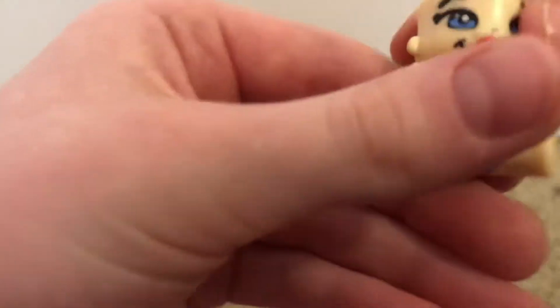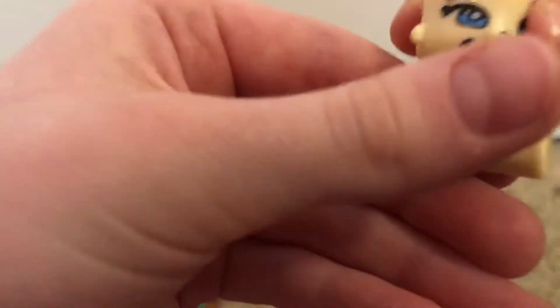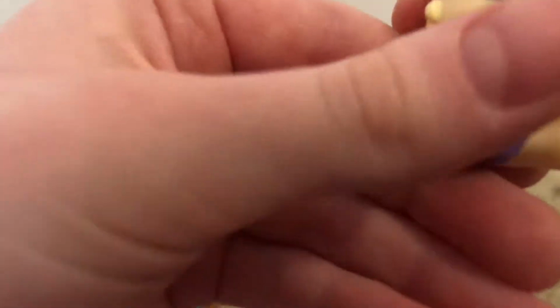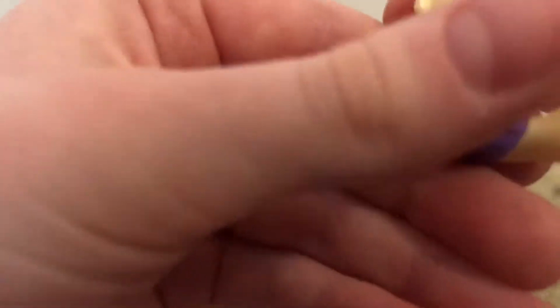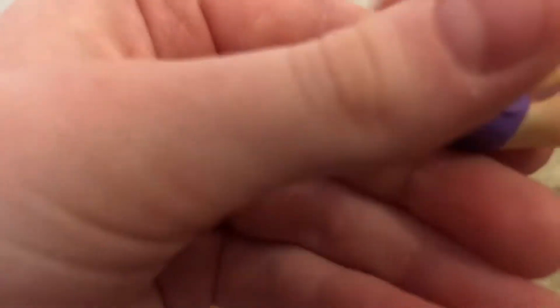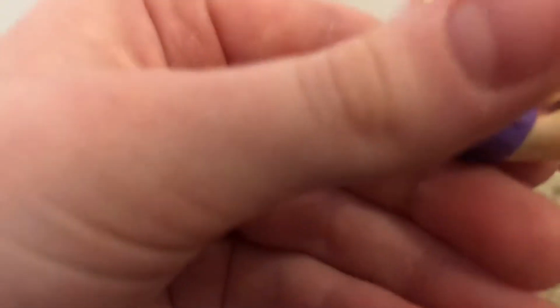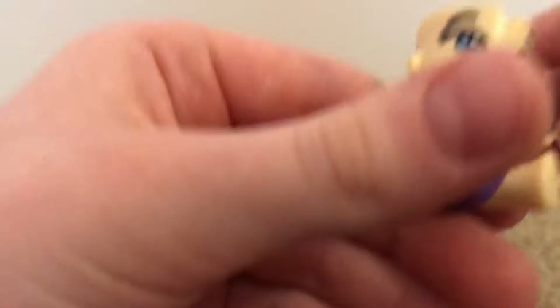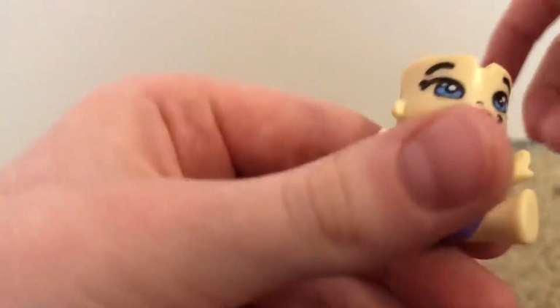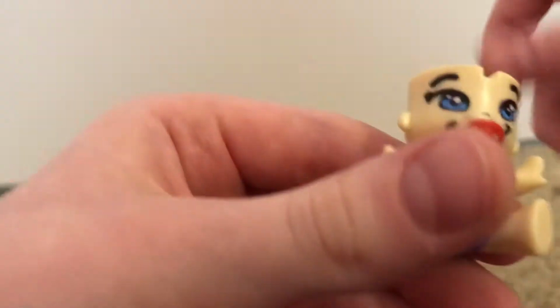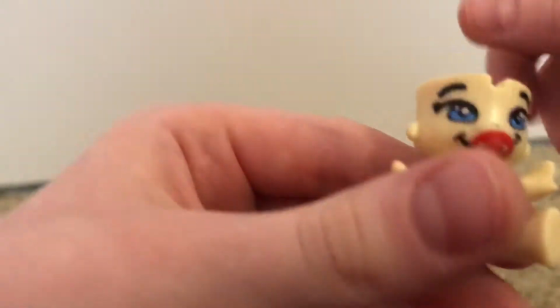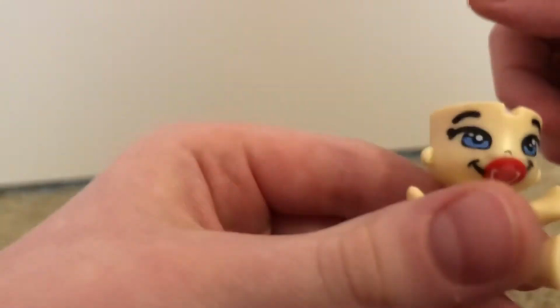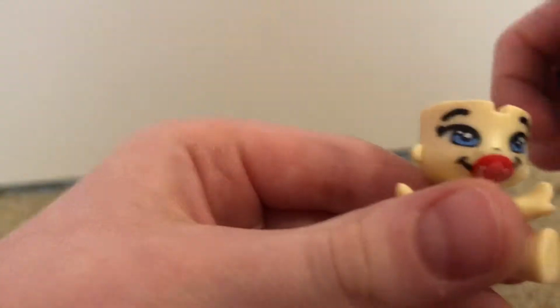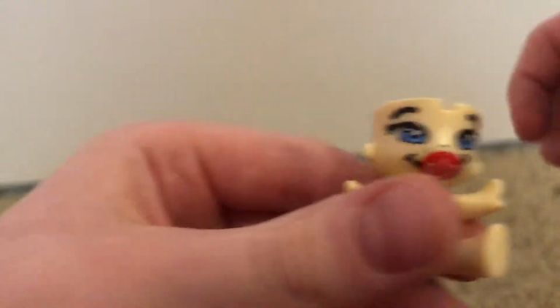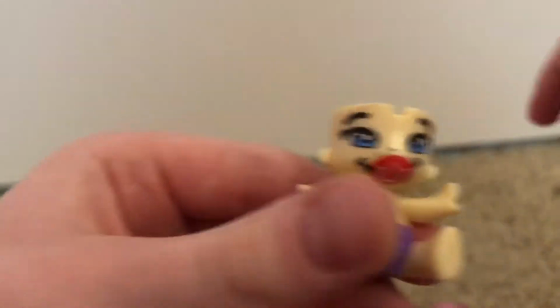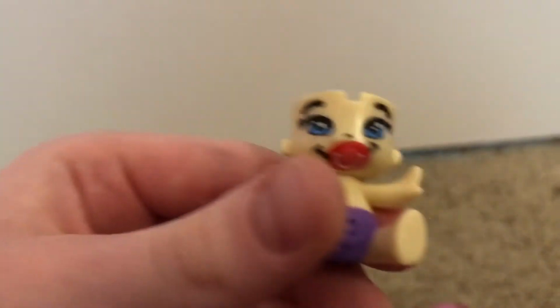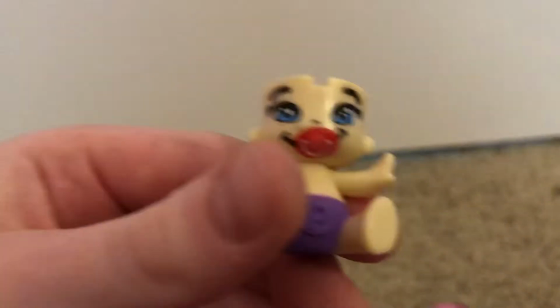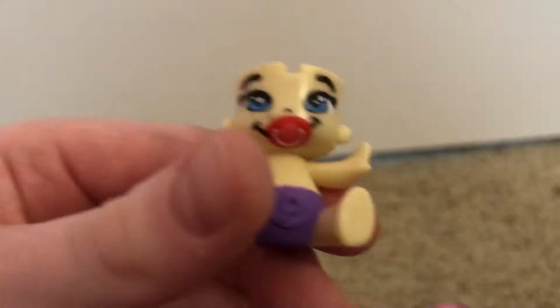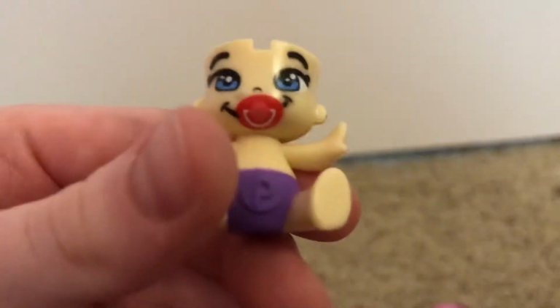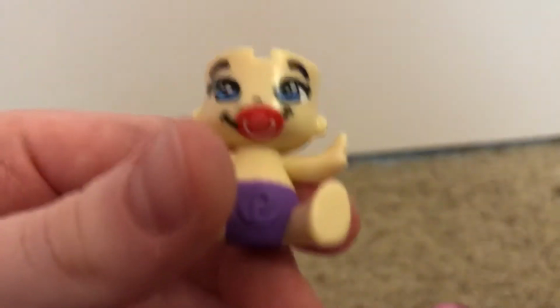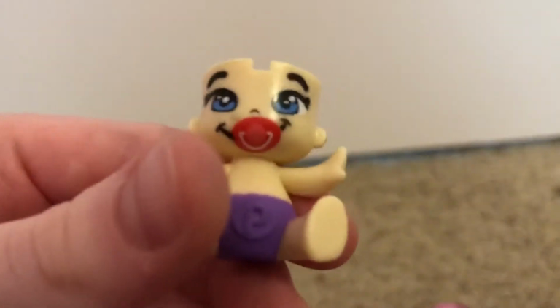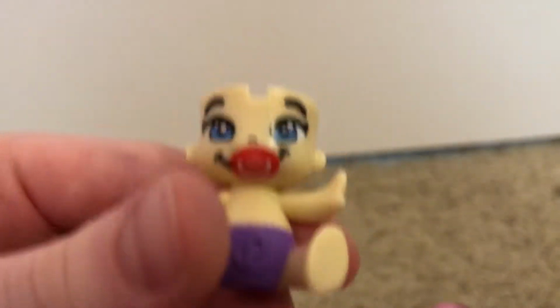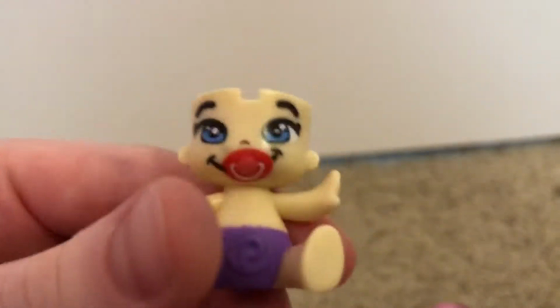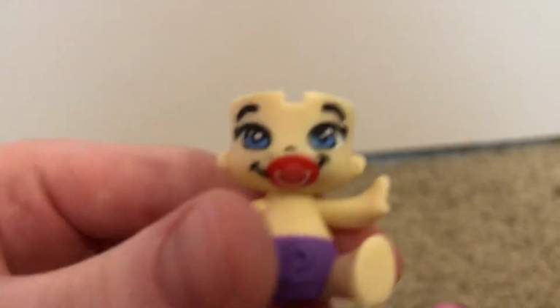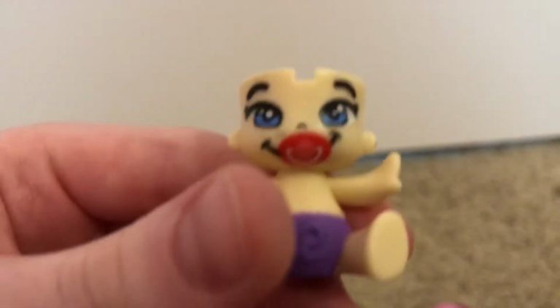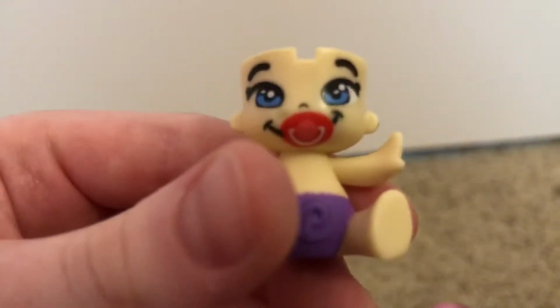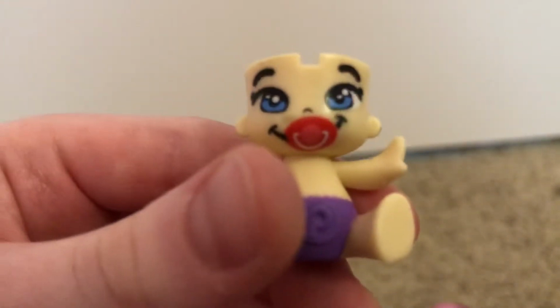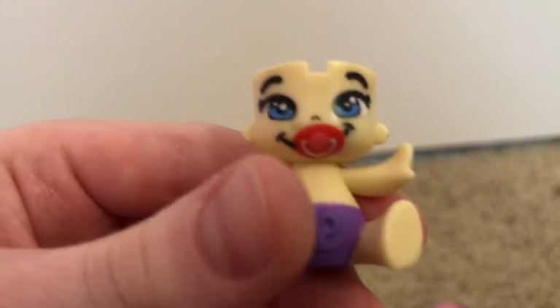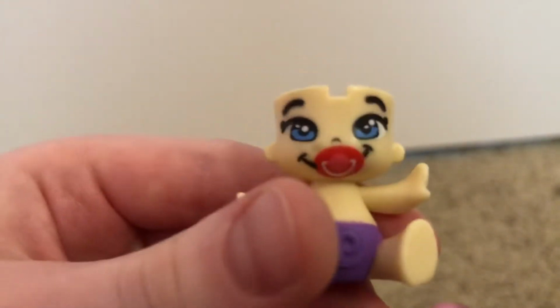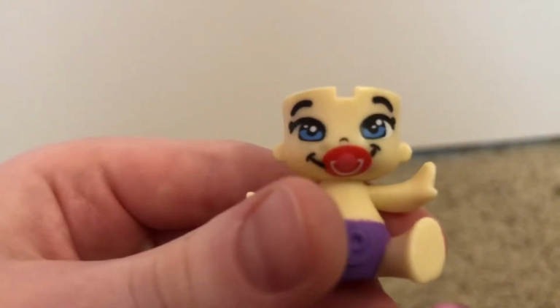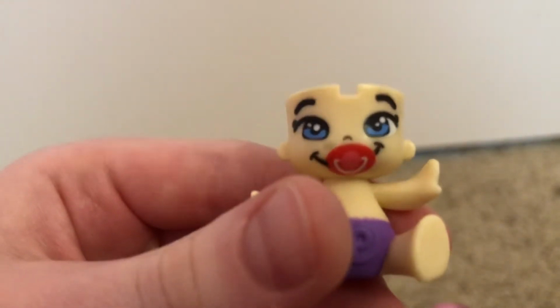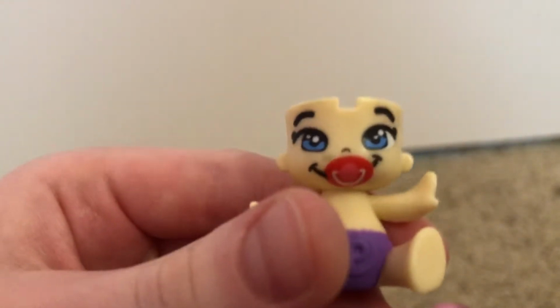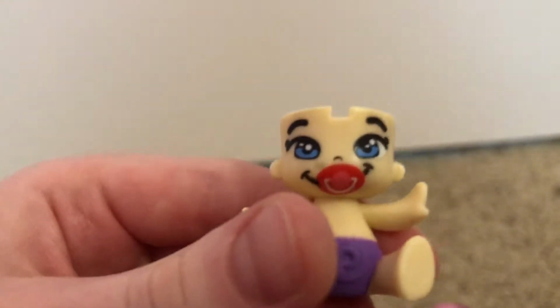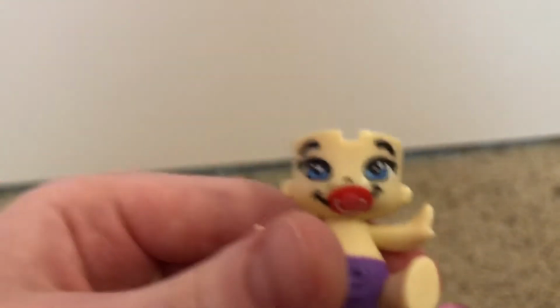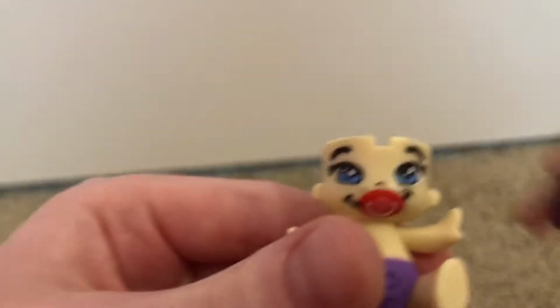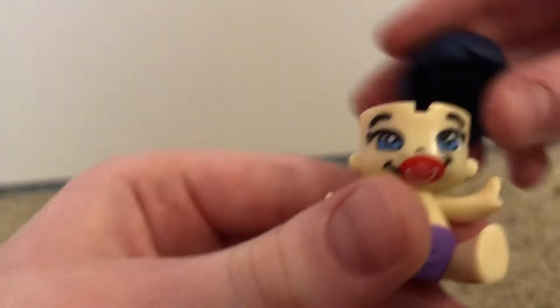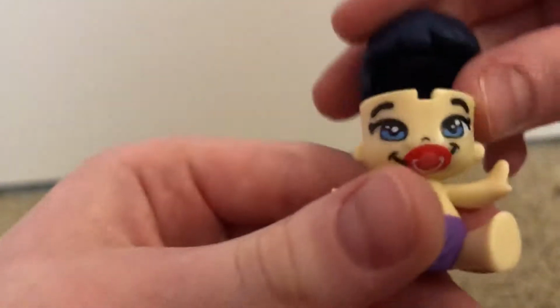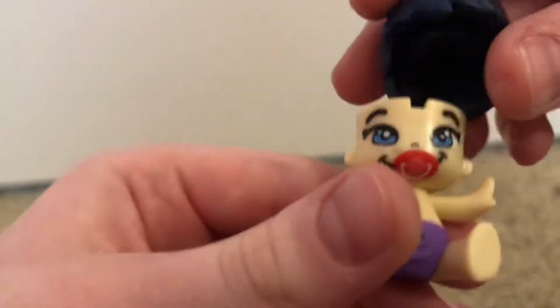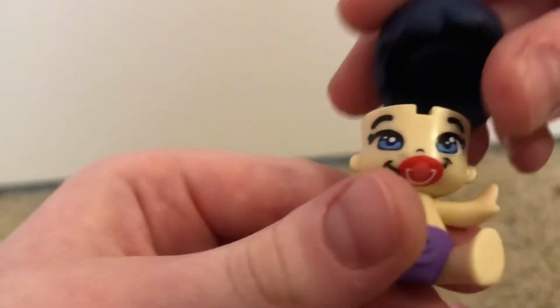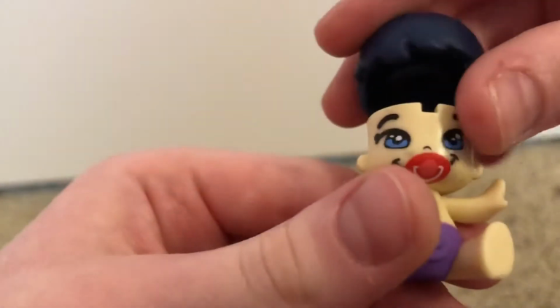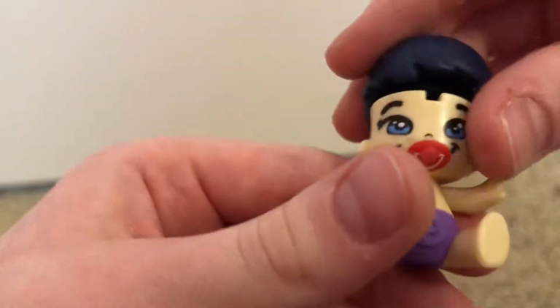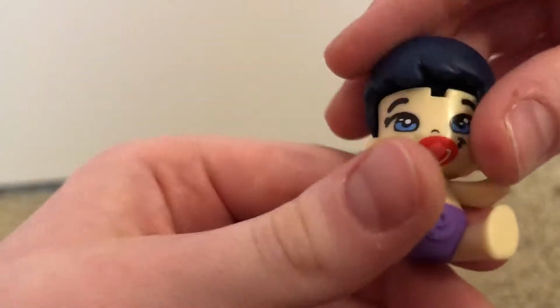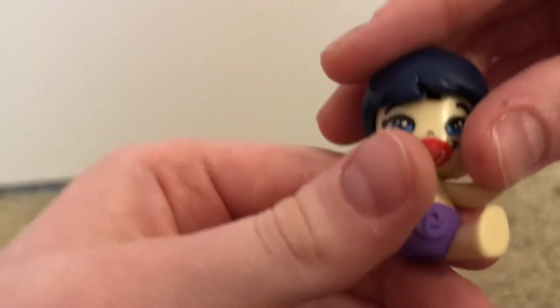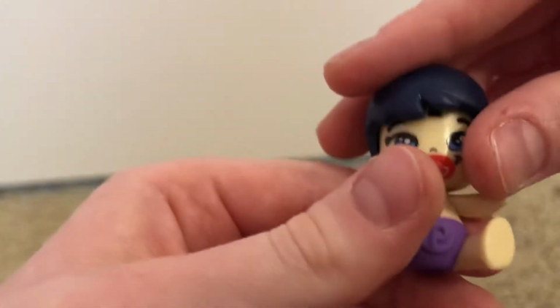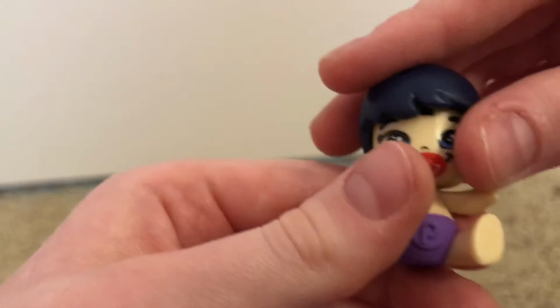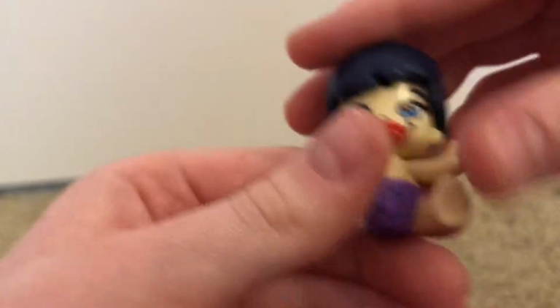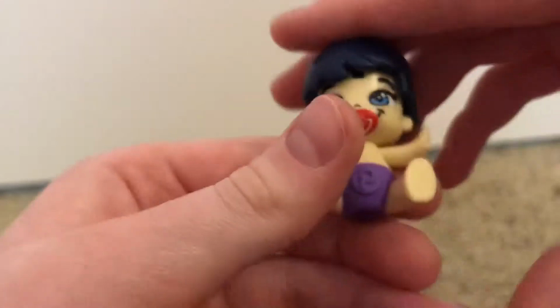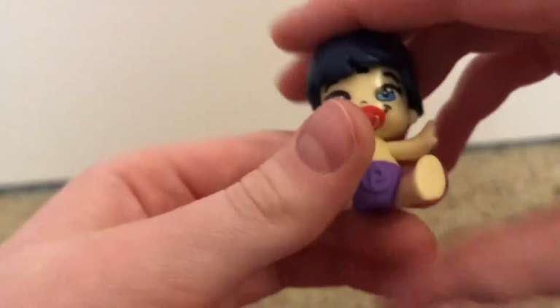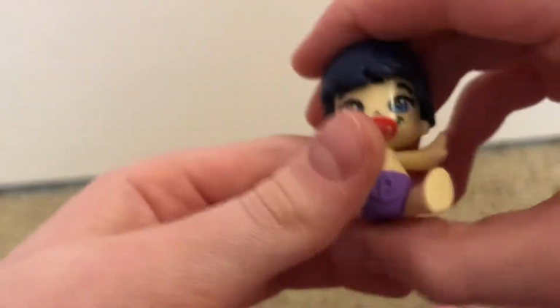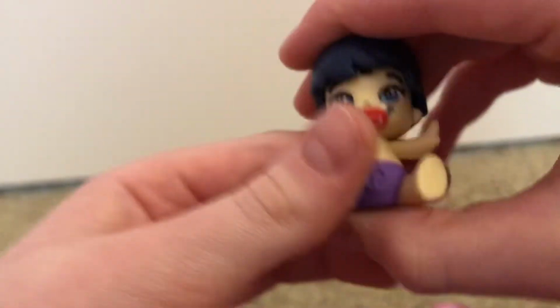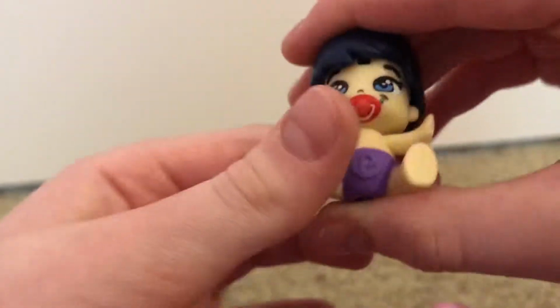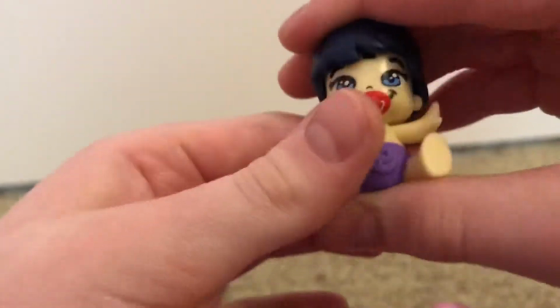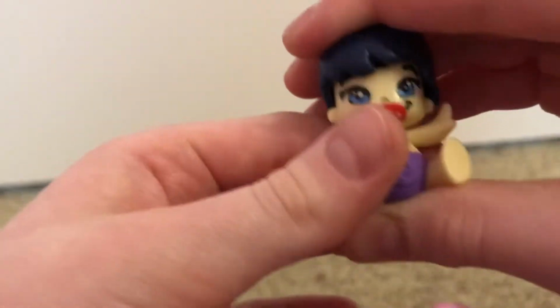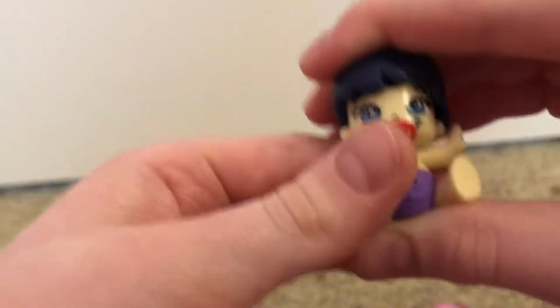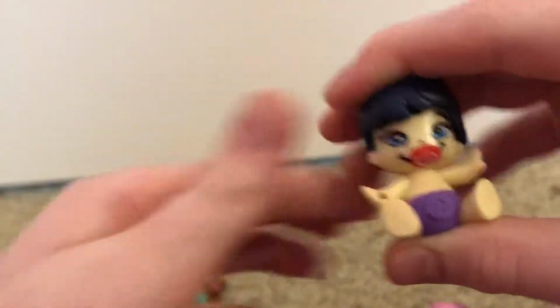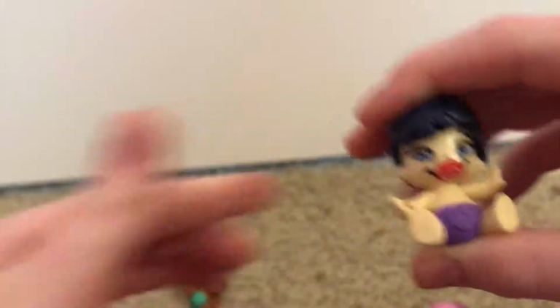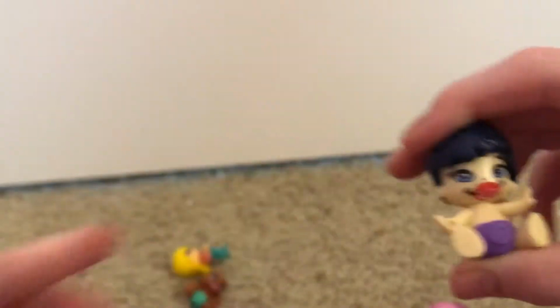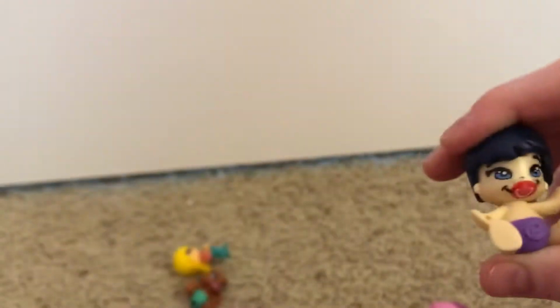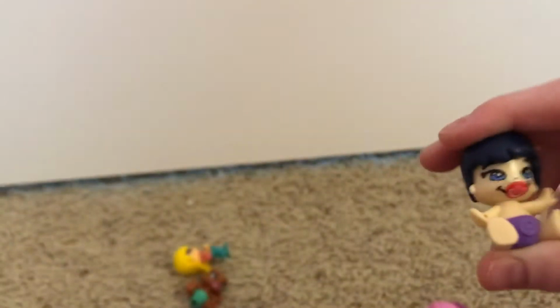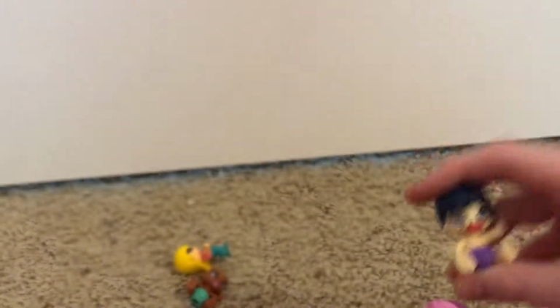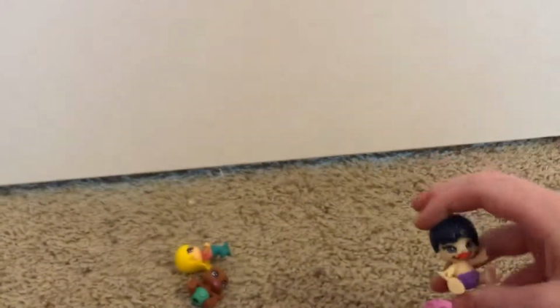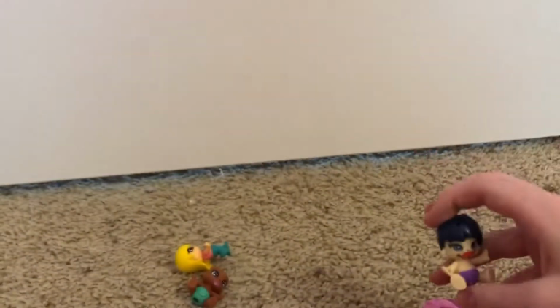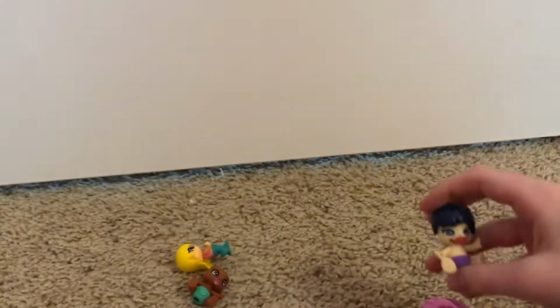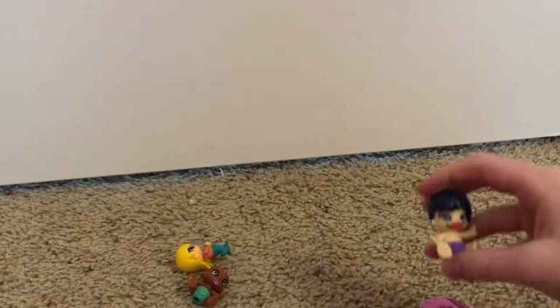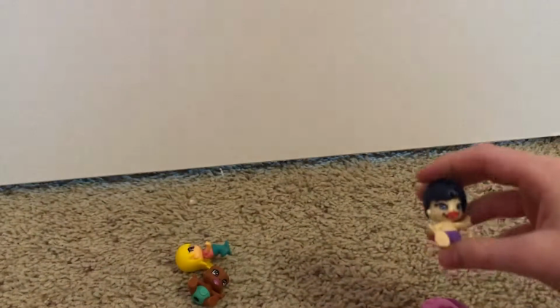I'm going to keep him on his happy face. Put the hair back on, and he's really cute.